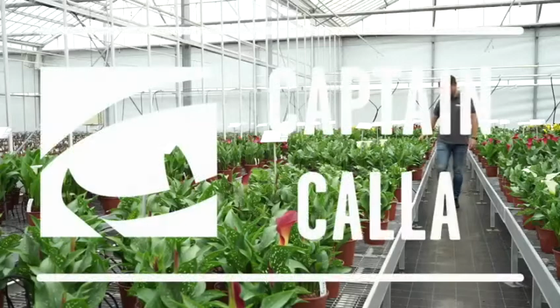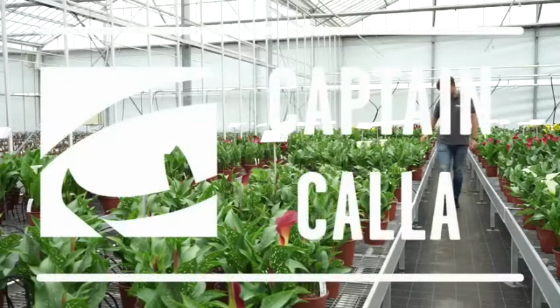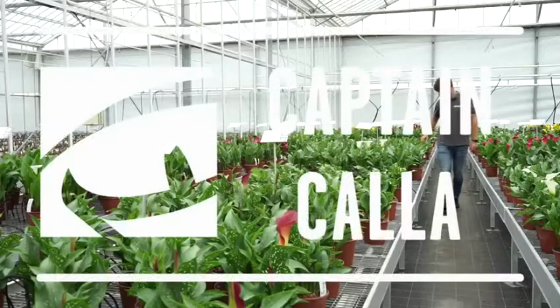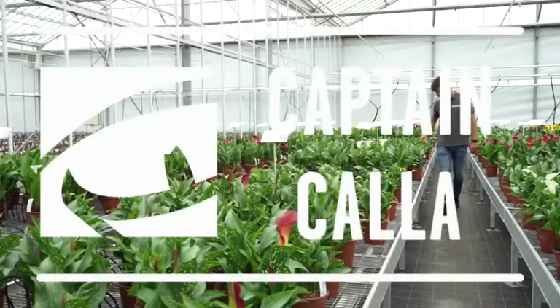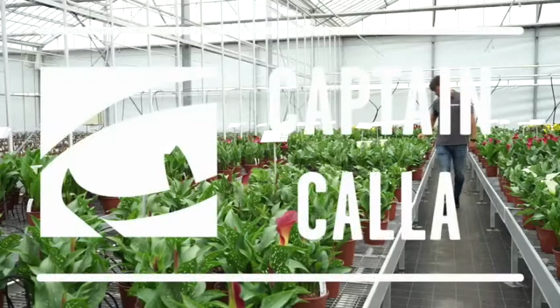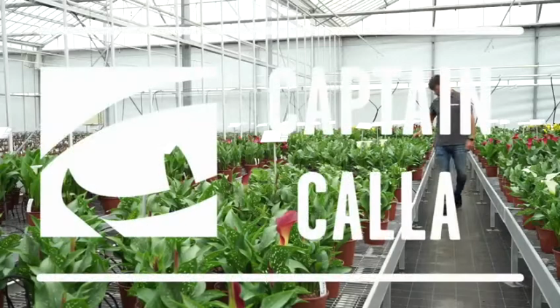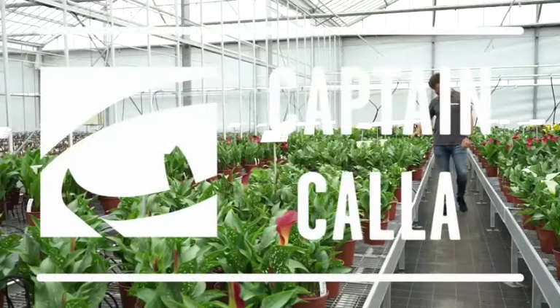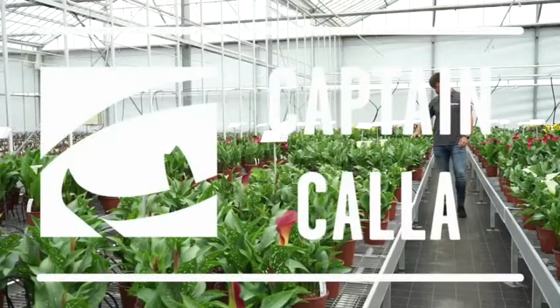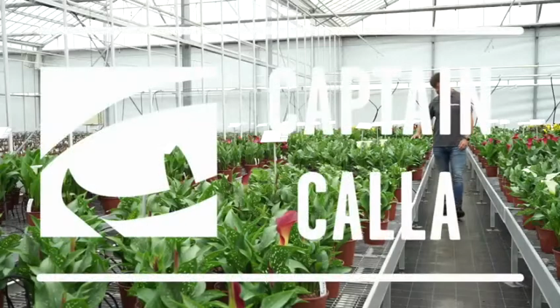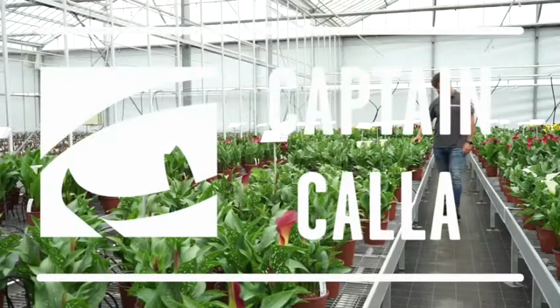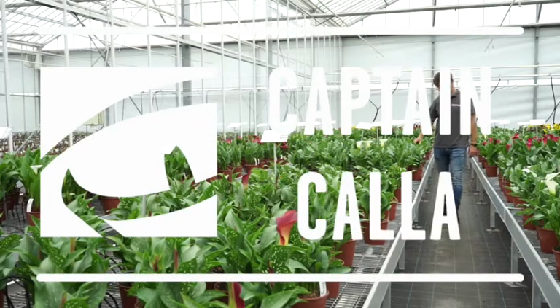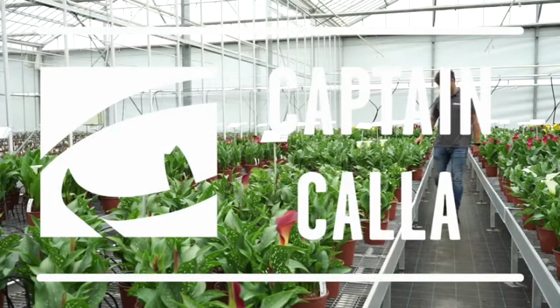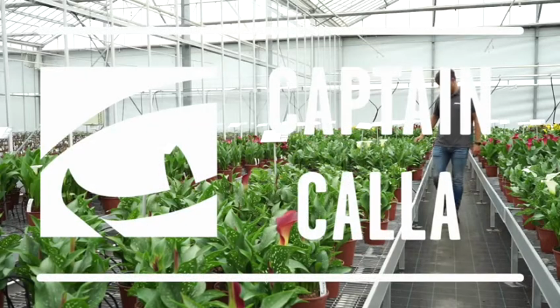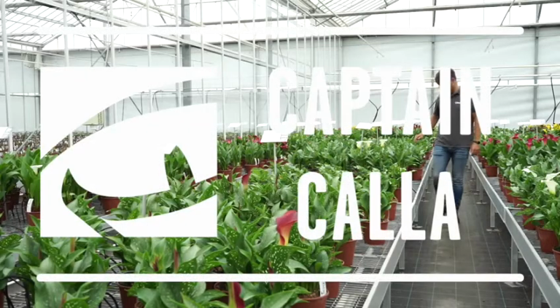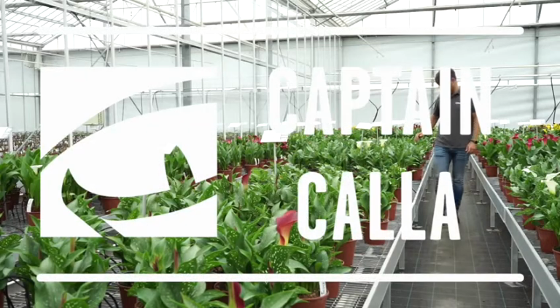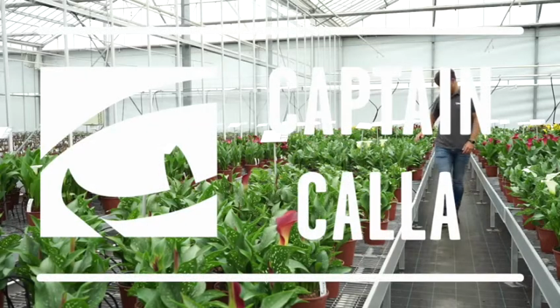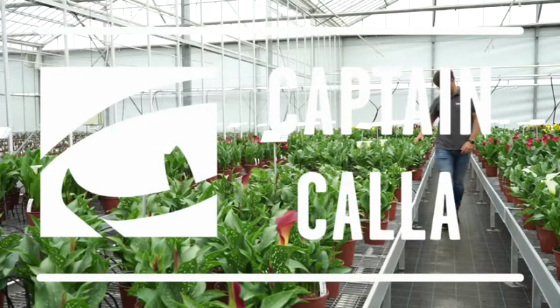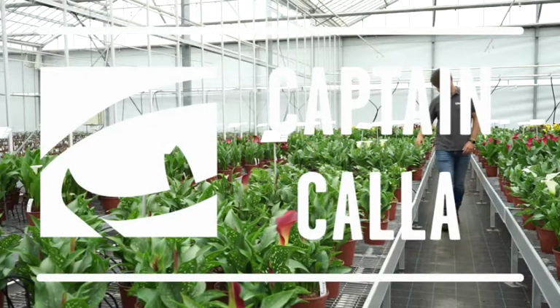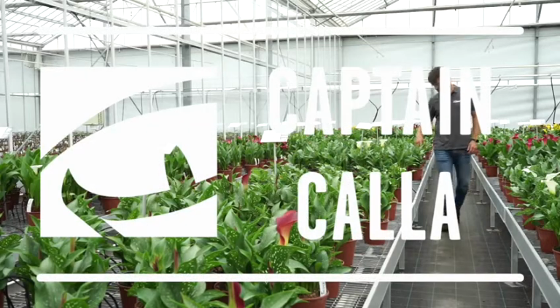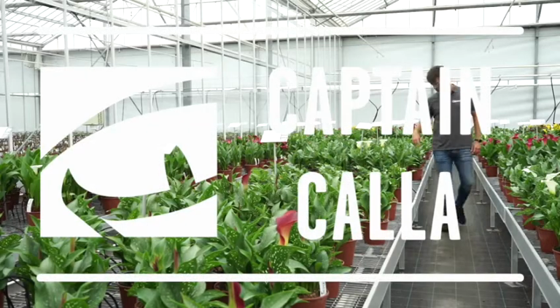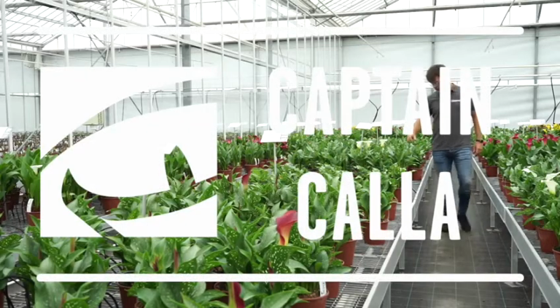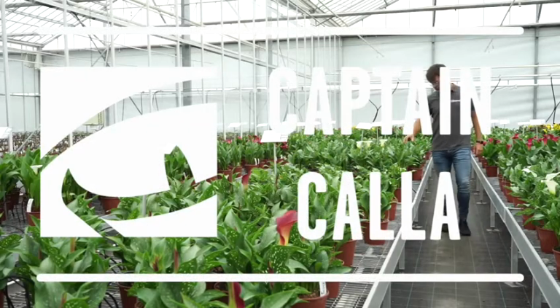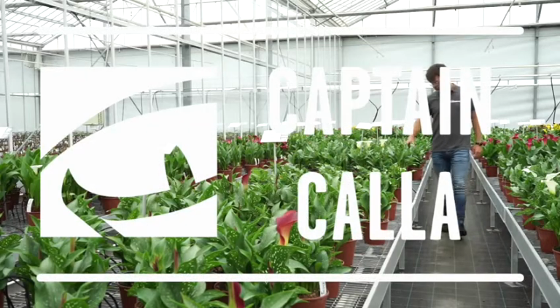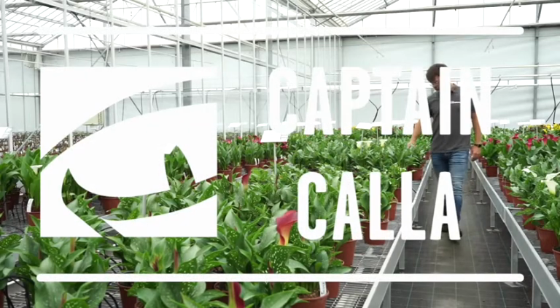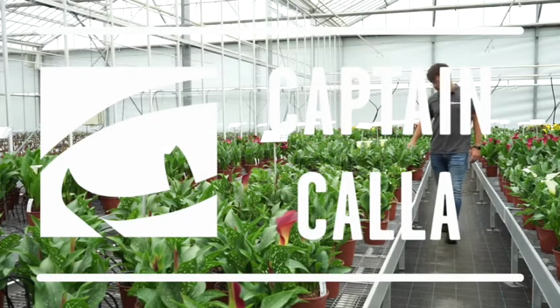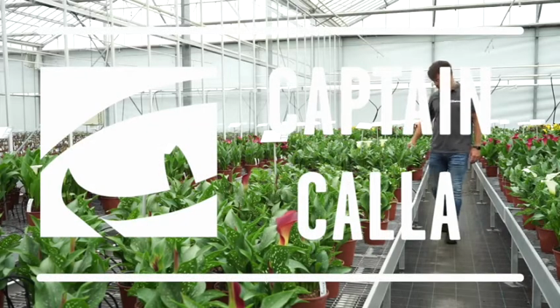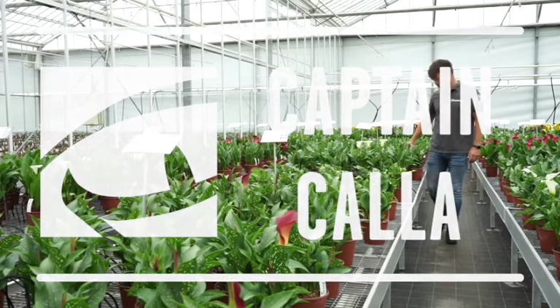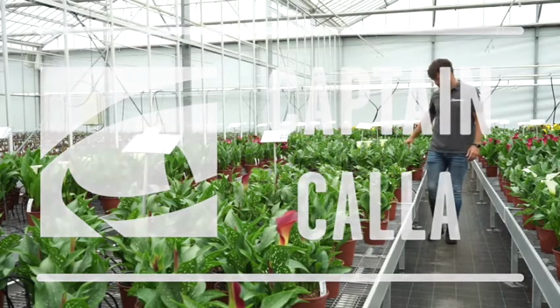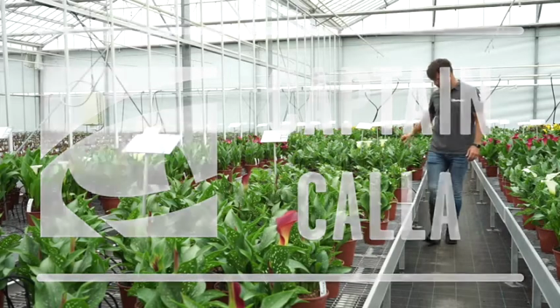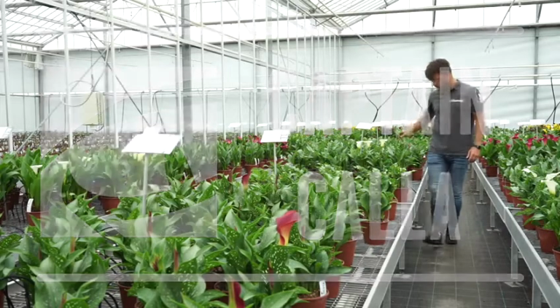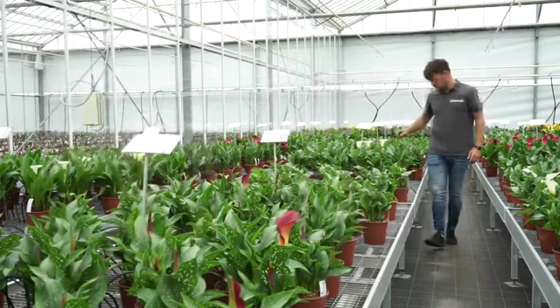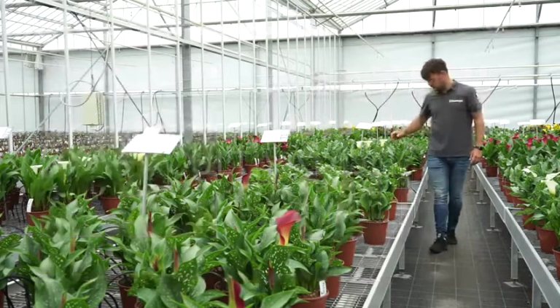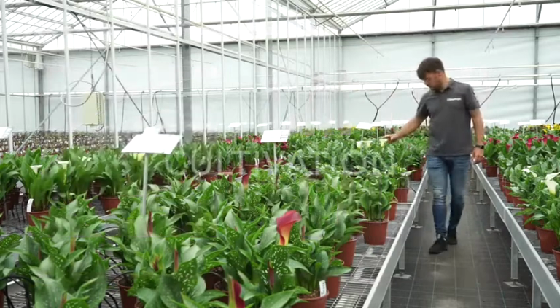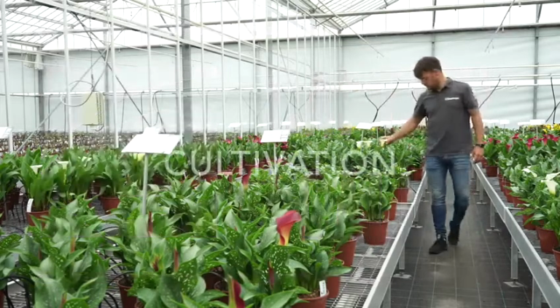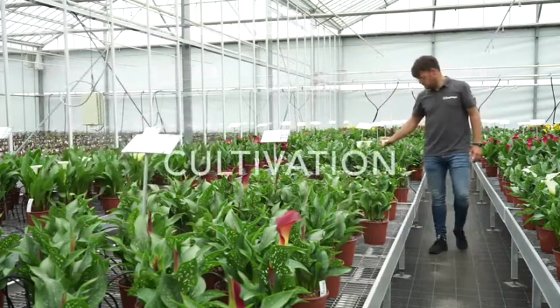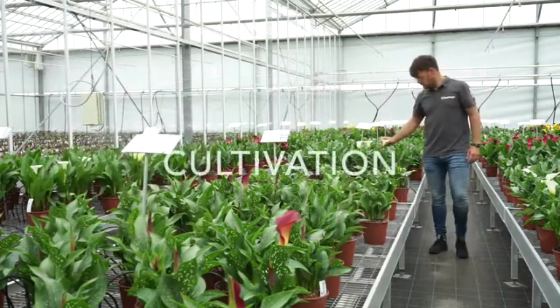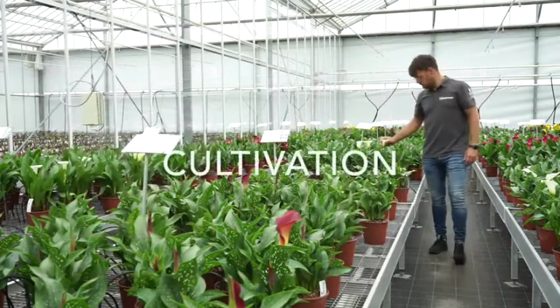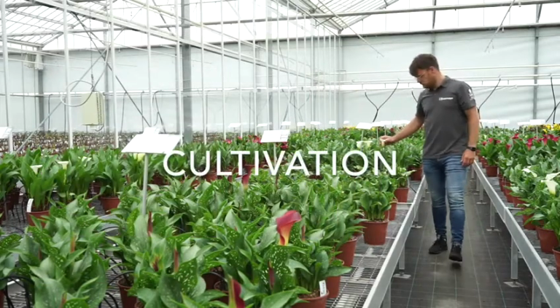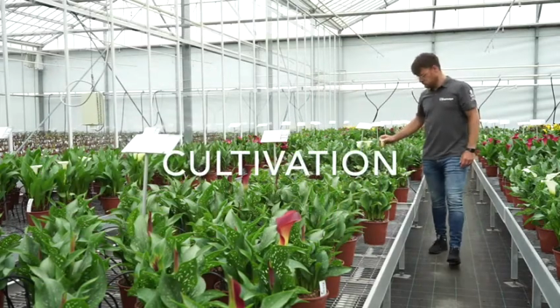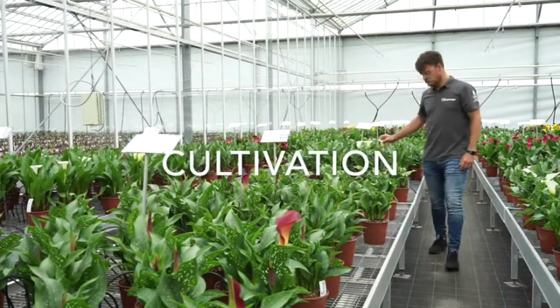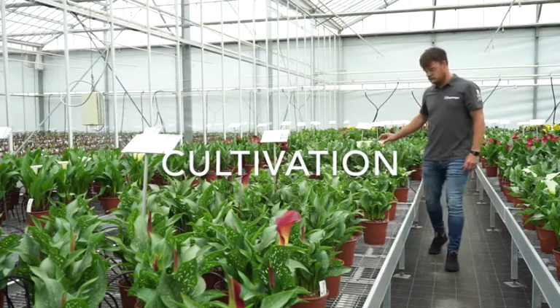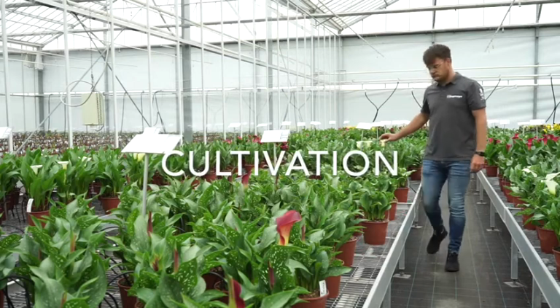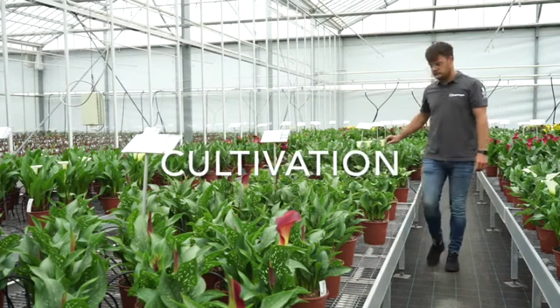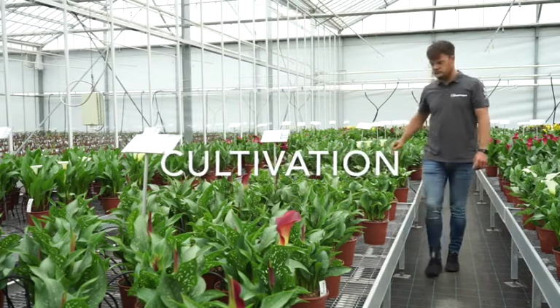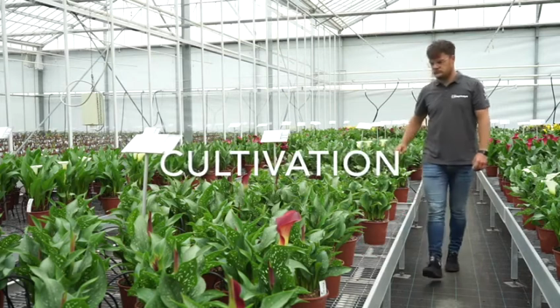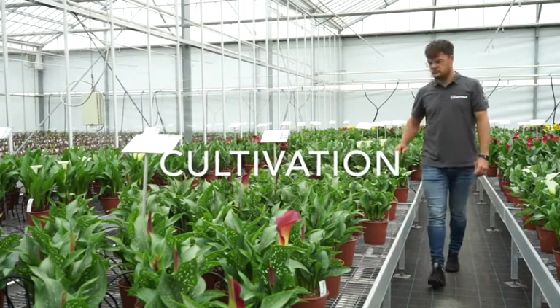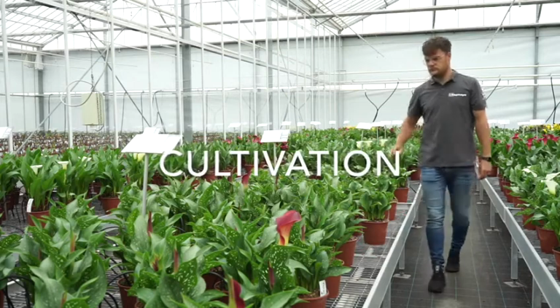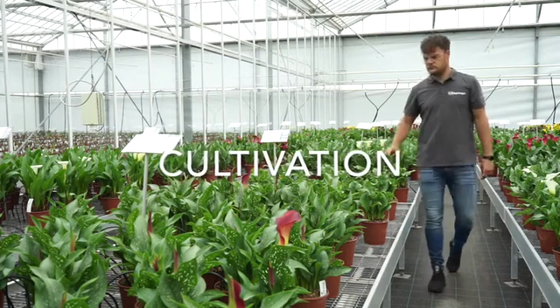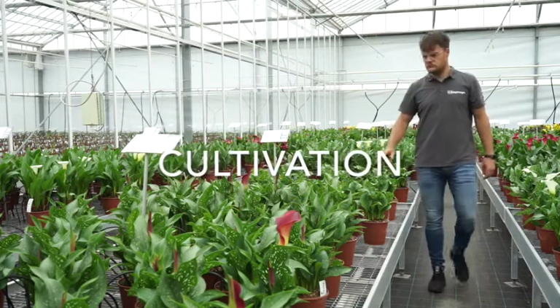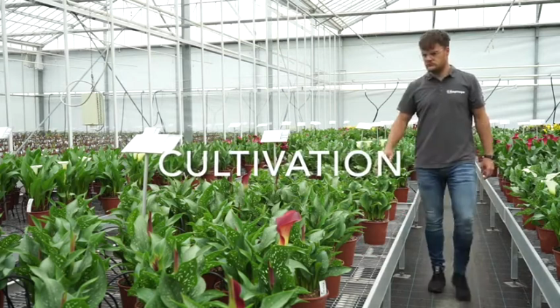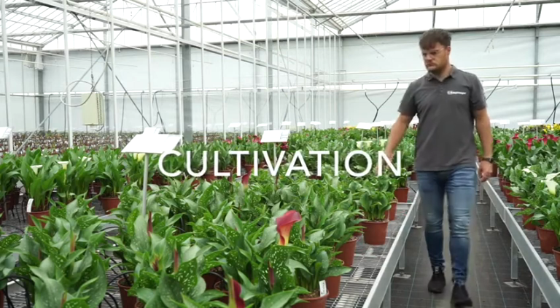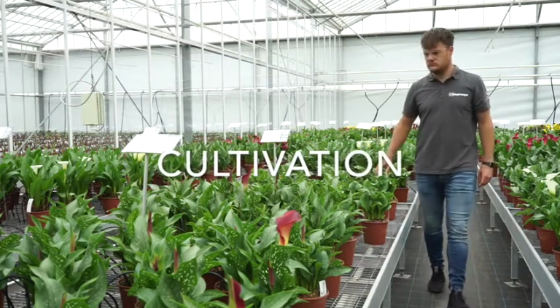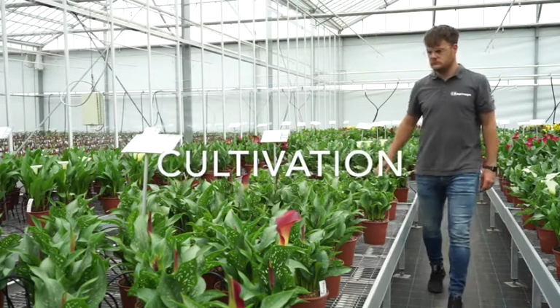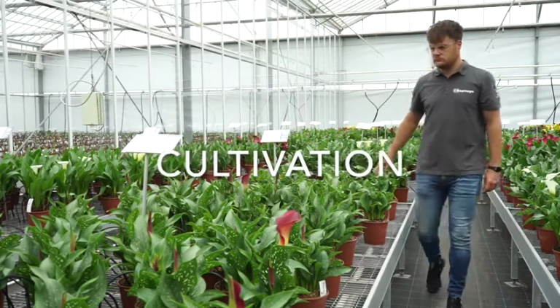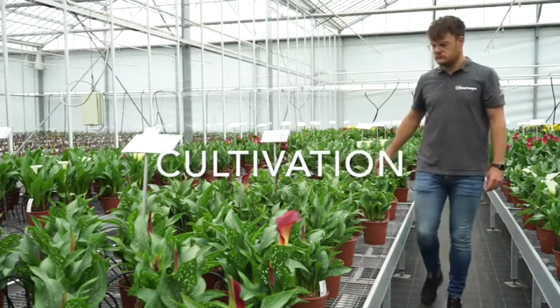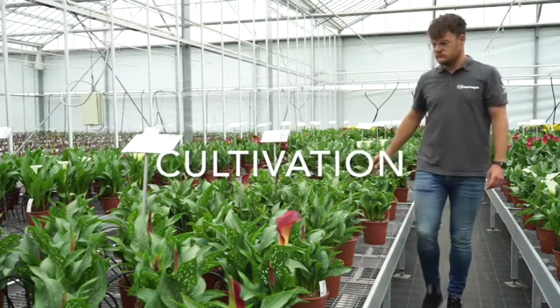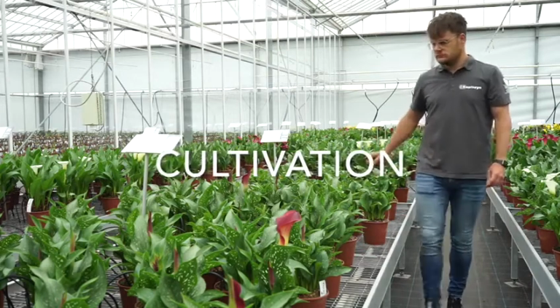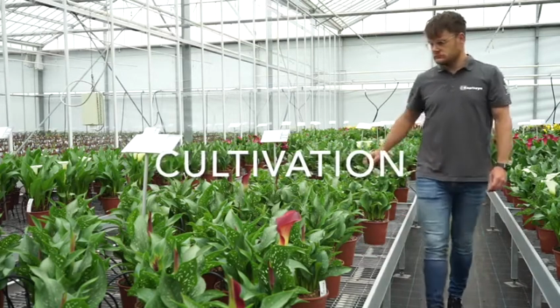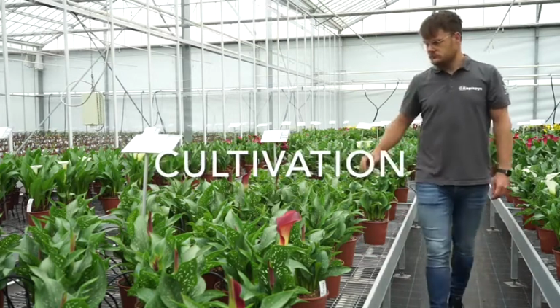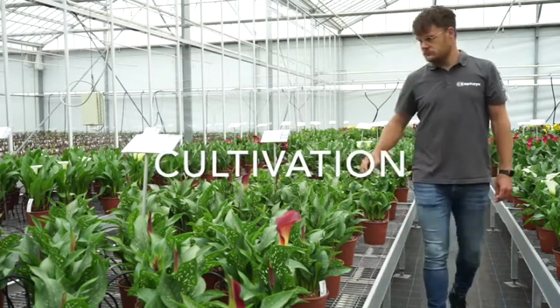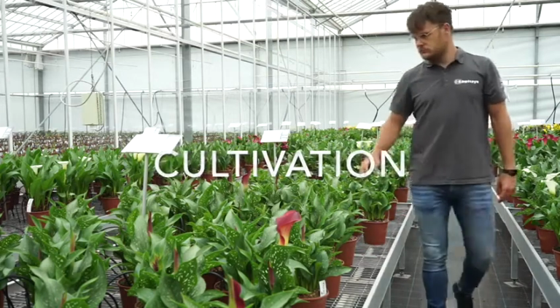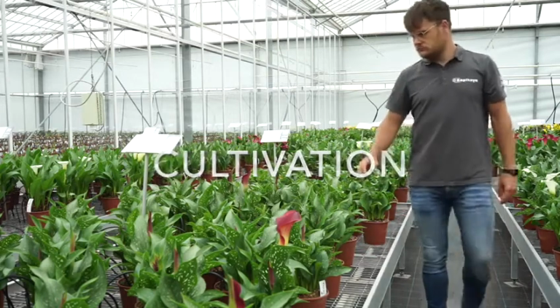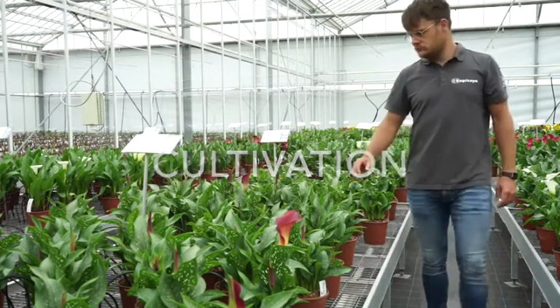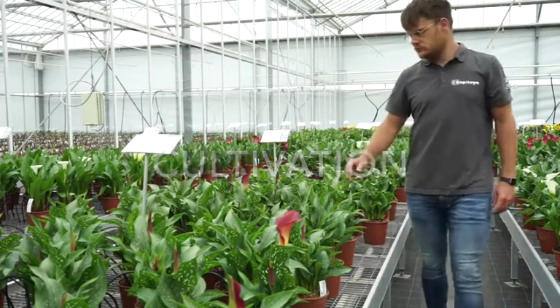My name is Bo Schilder and I'm working as a sales representative at Capitain. I would like to give you a small introduction of the cultivation of the Kala.